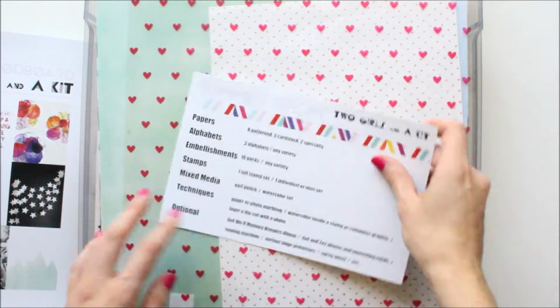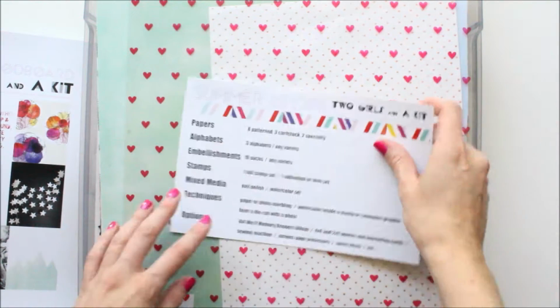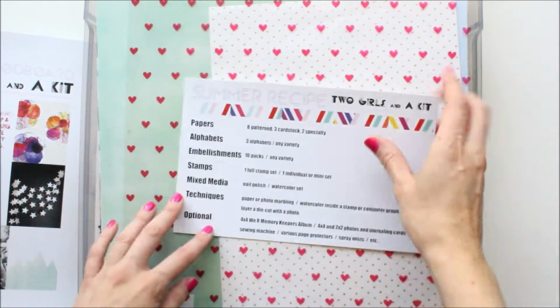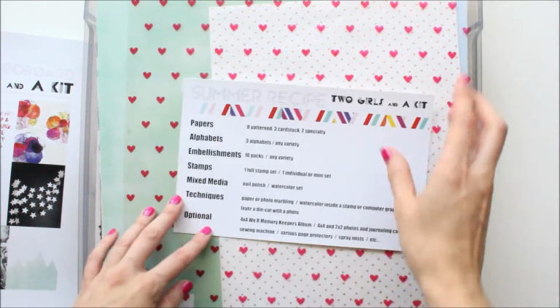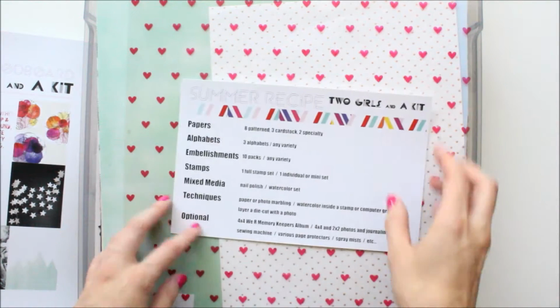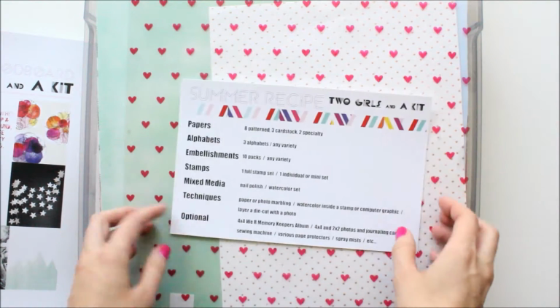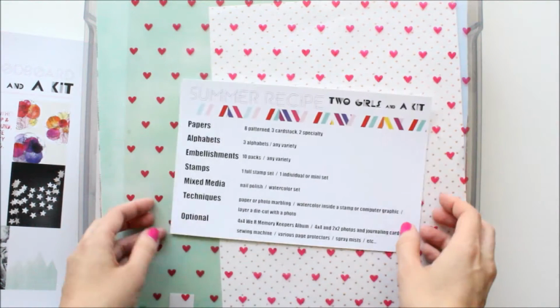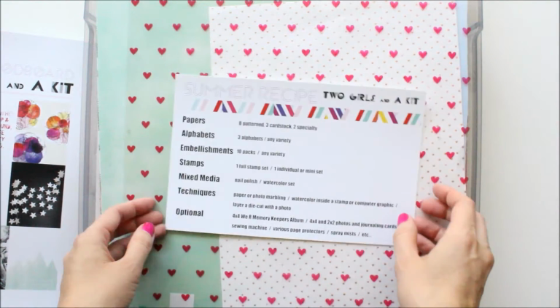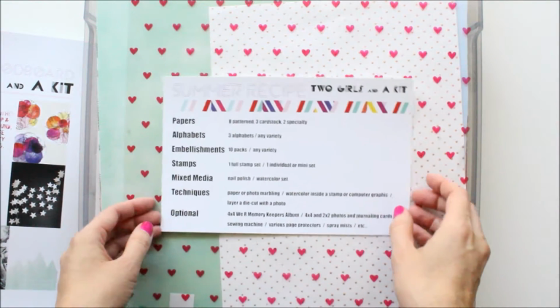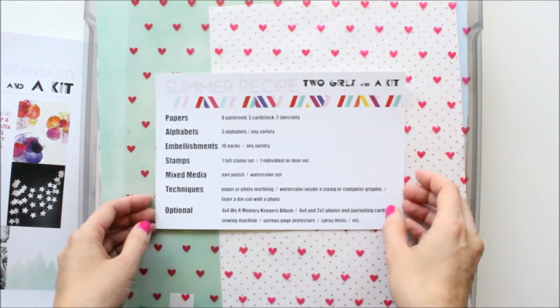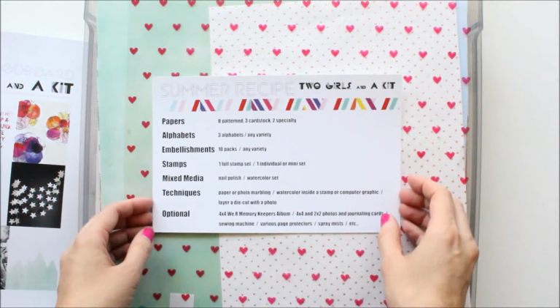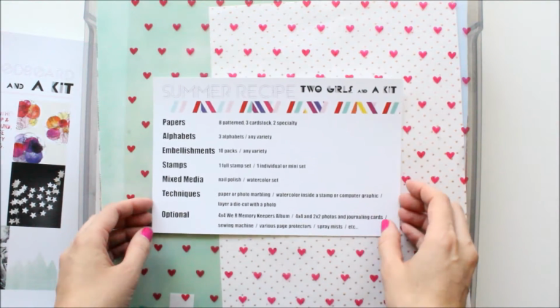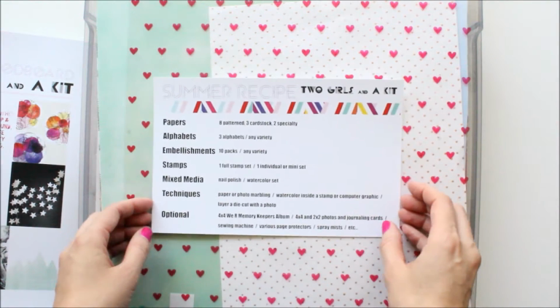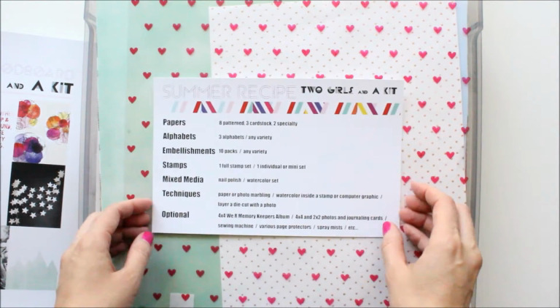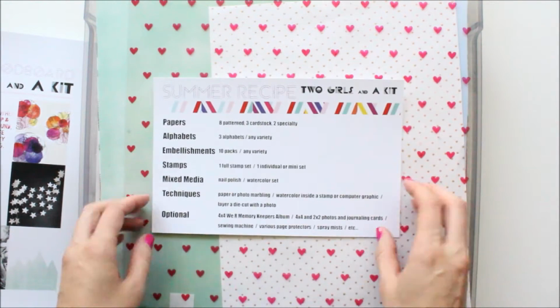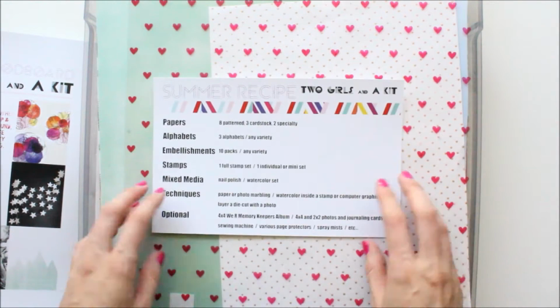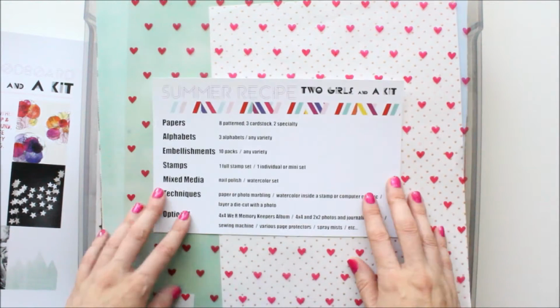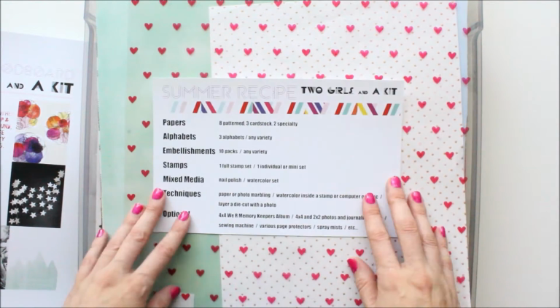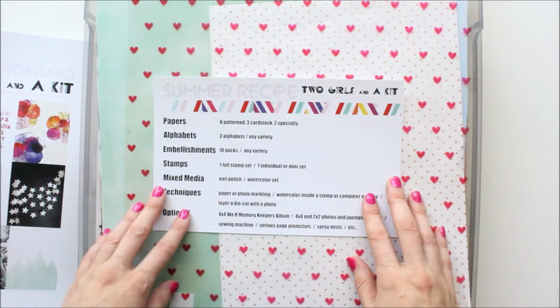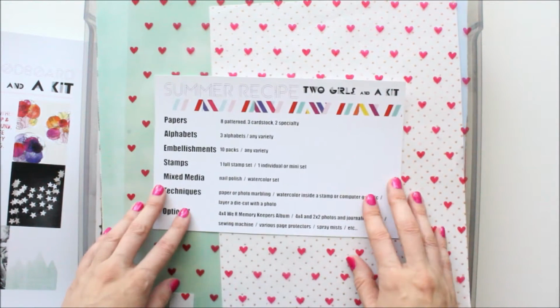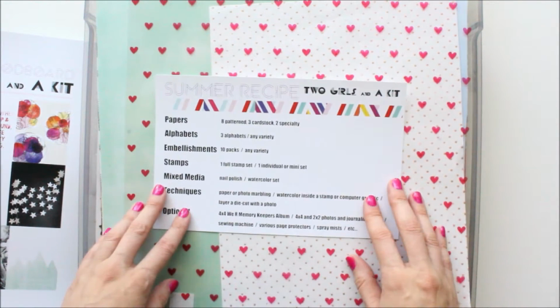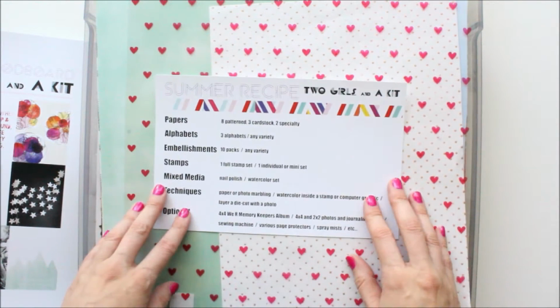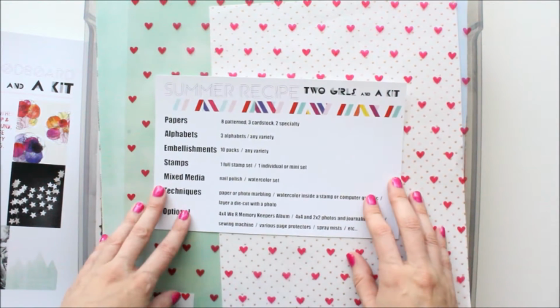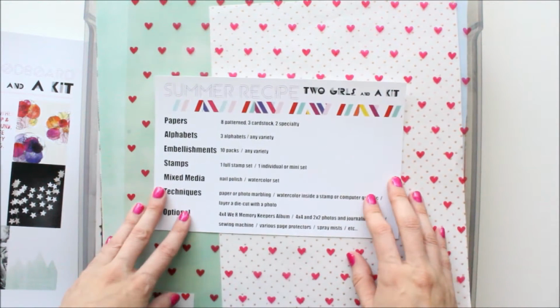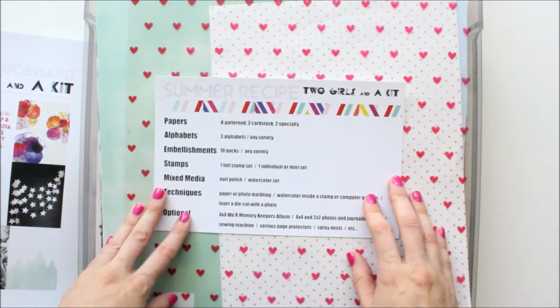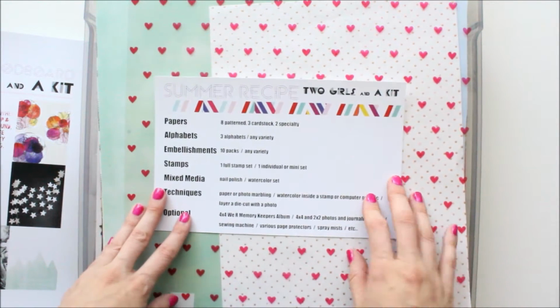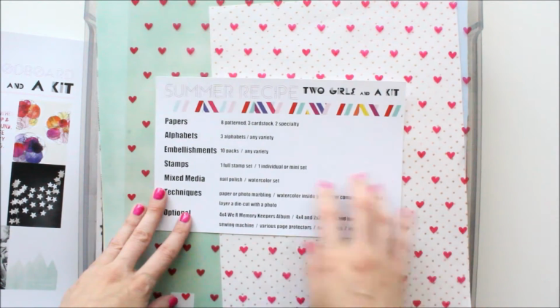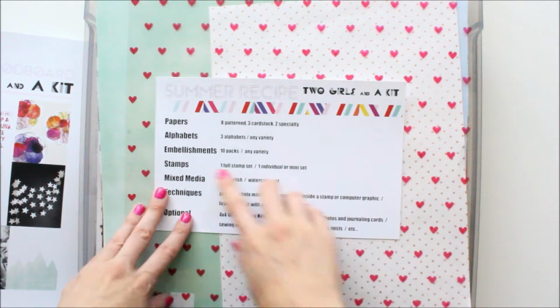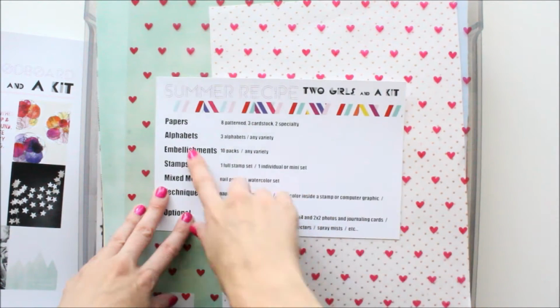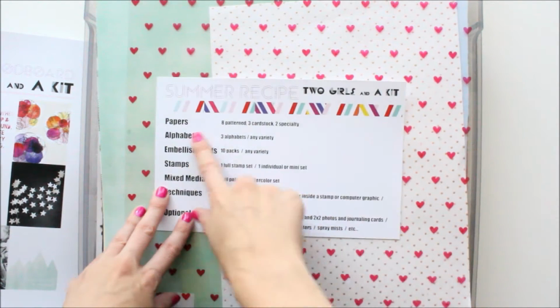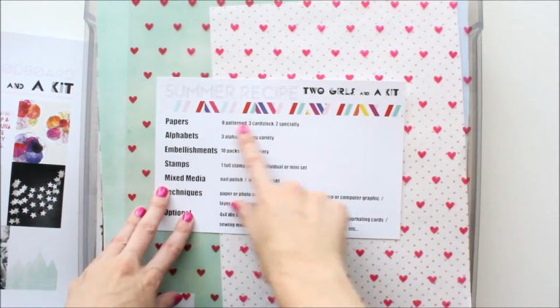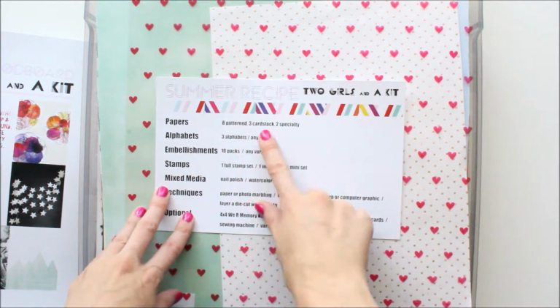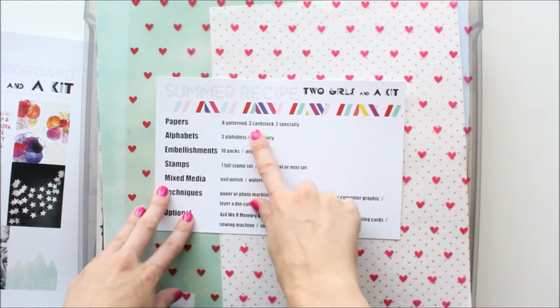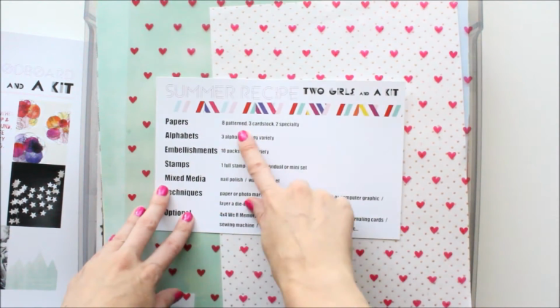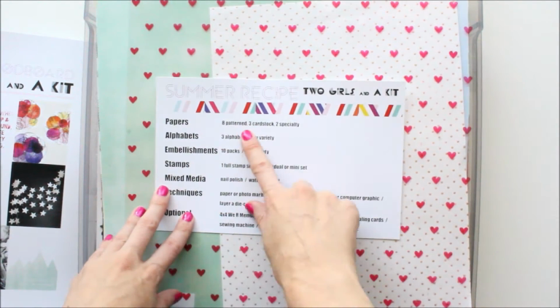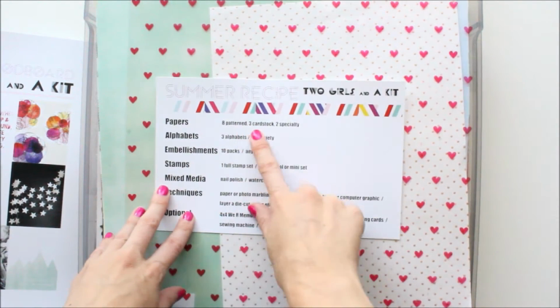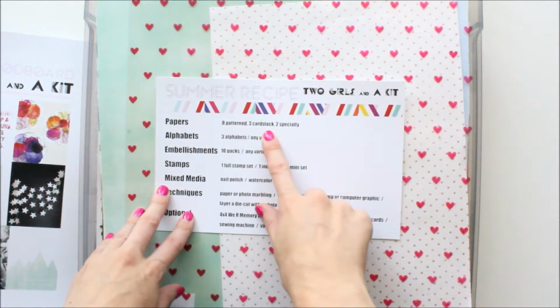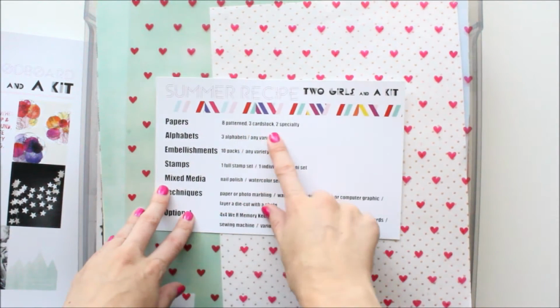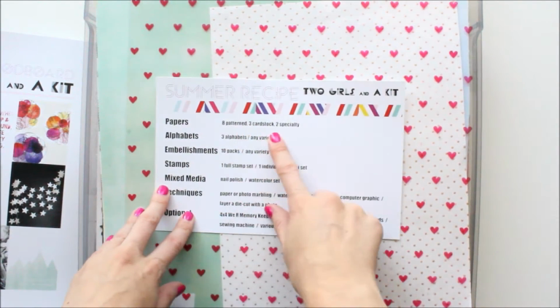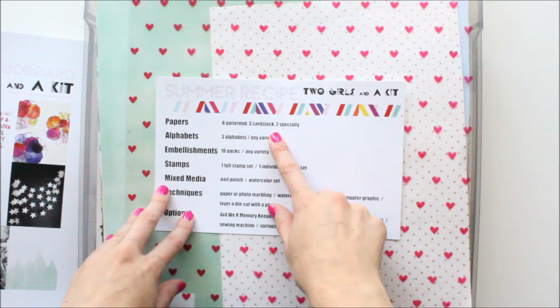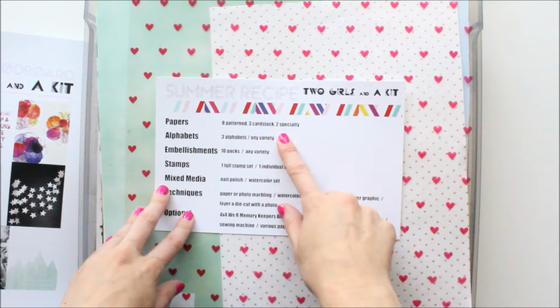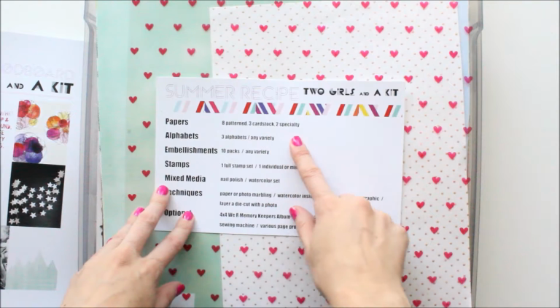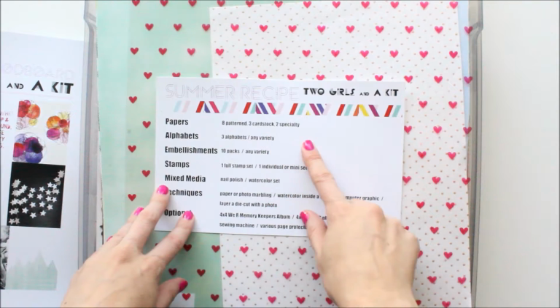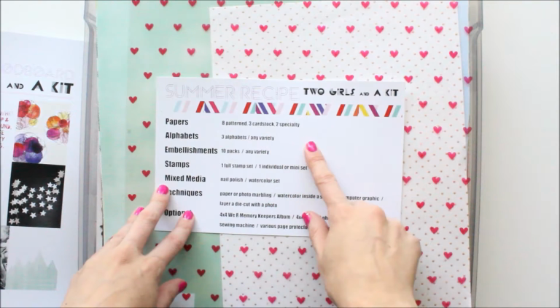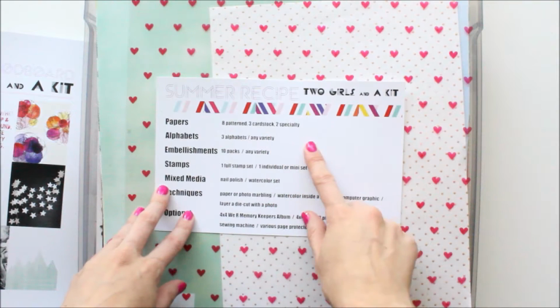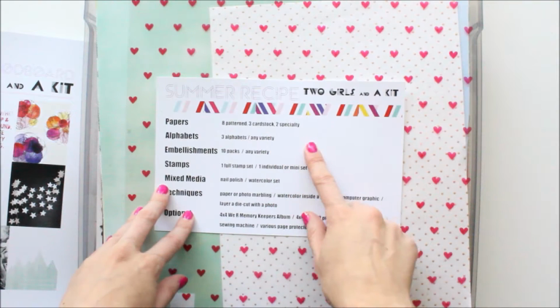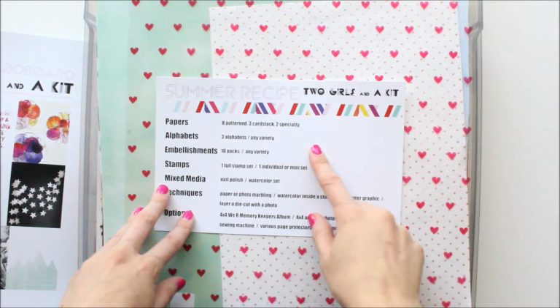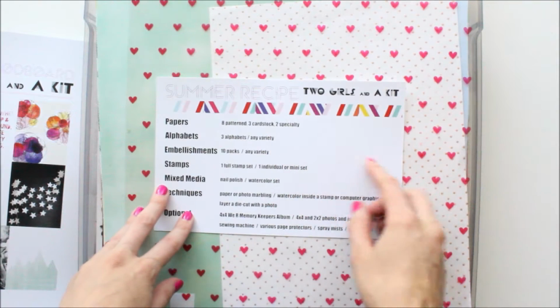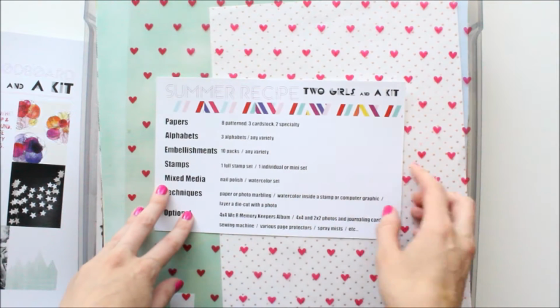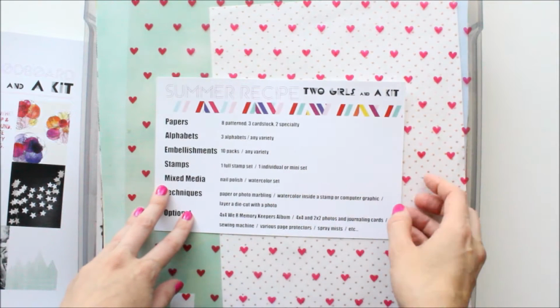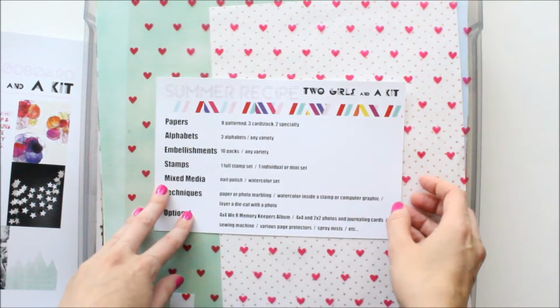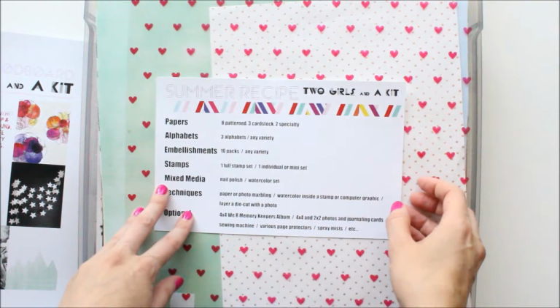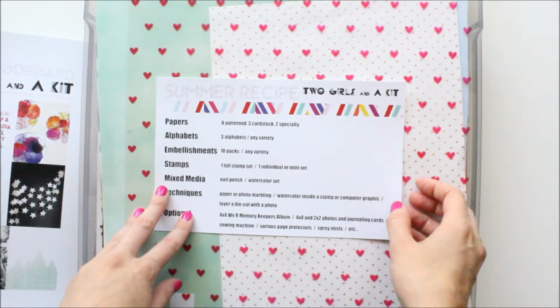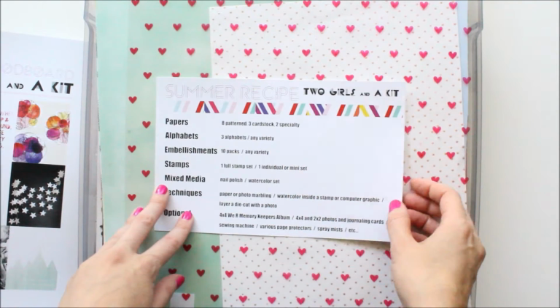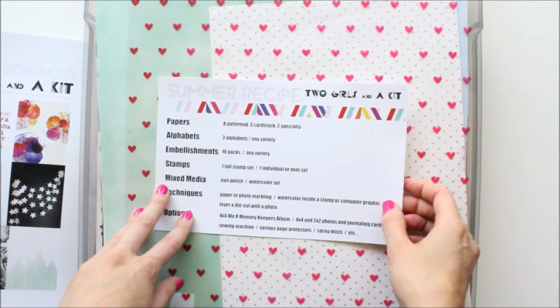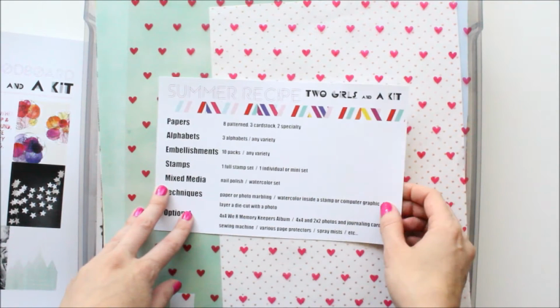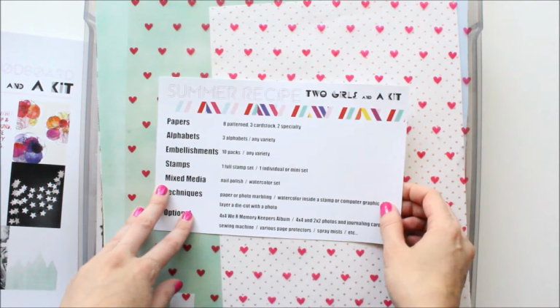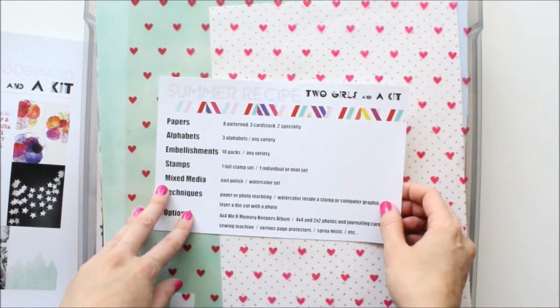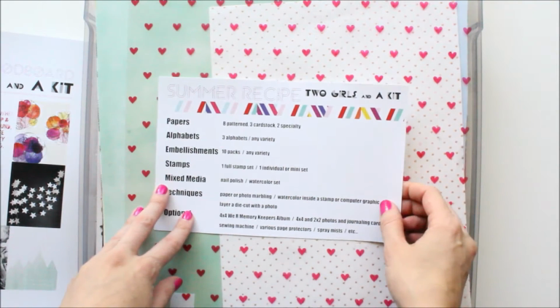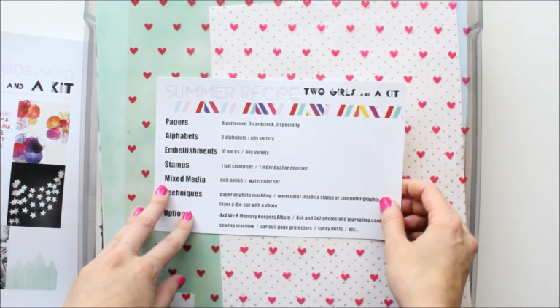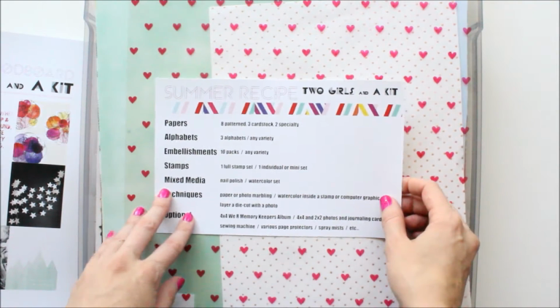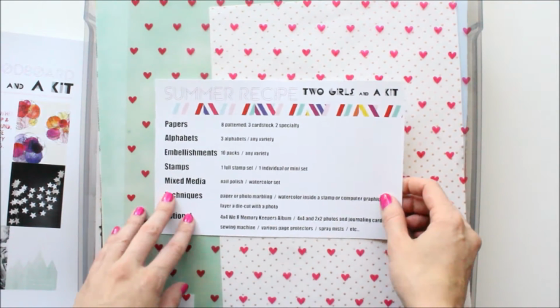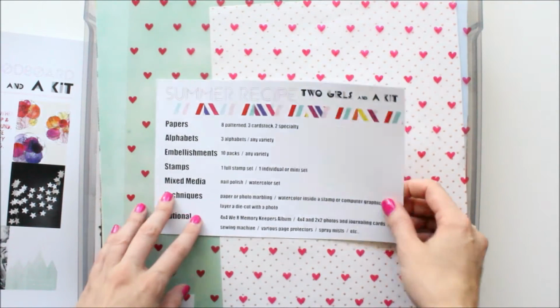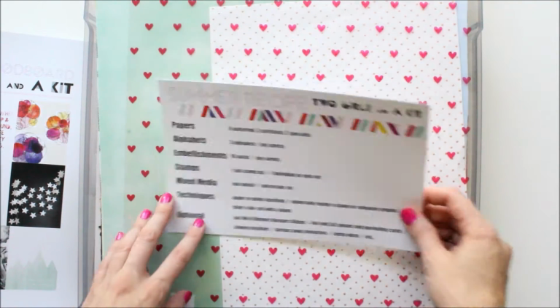So for the recipe card, it says eight pattern papers, three cardstock, two specialty.